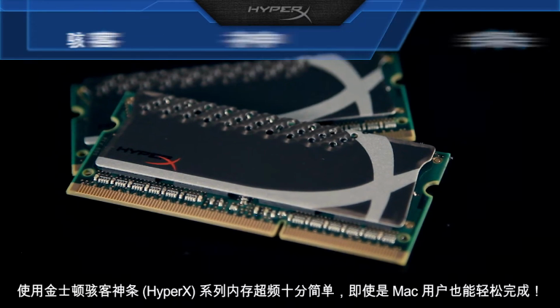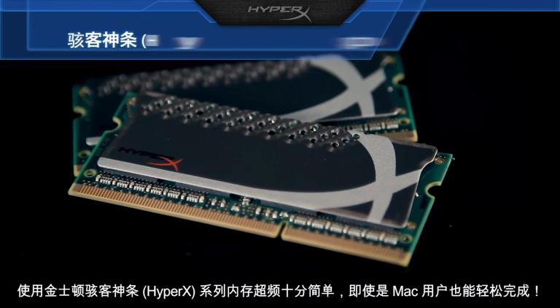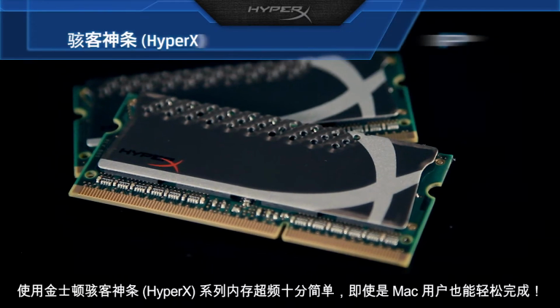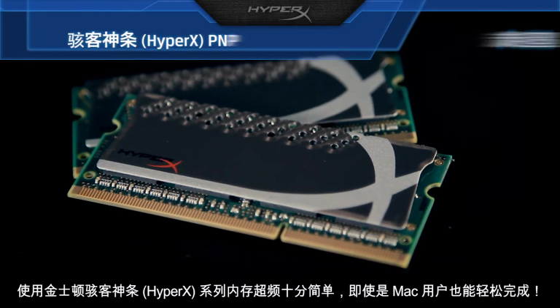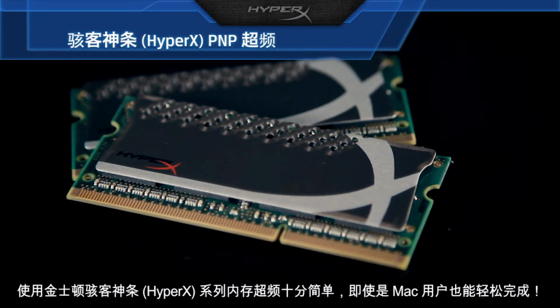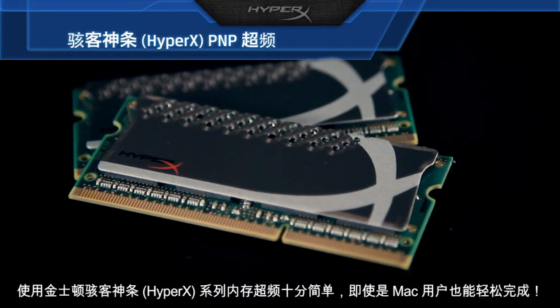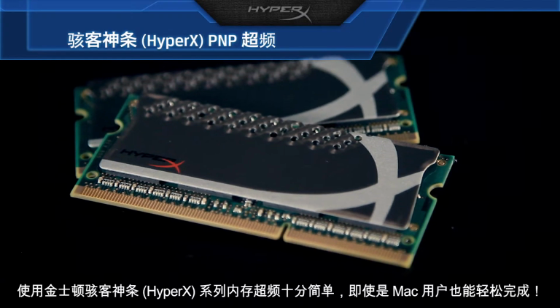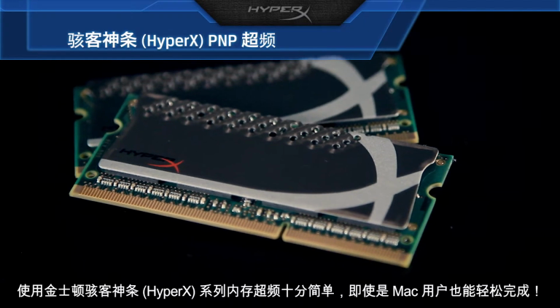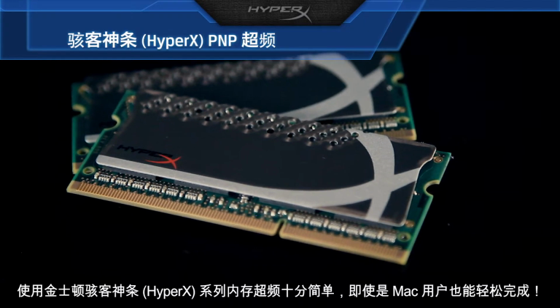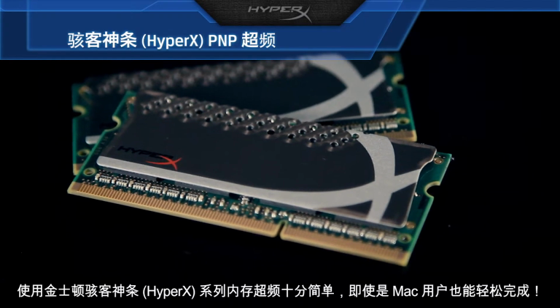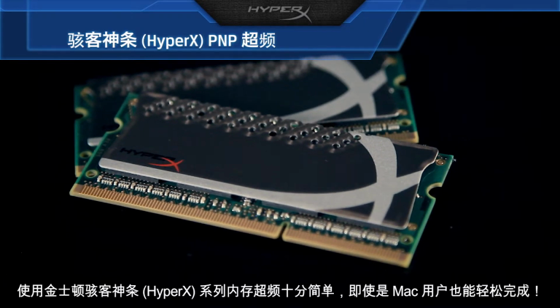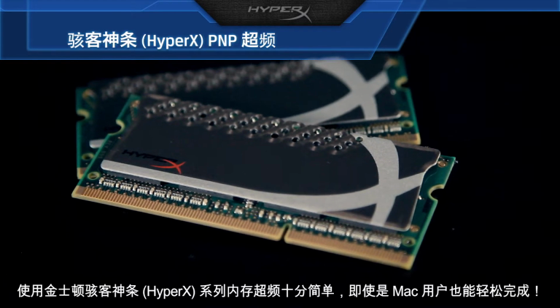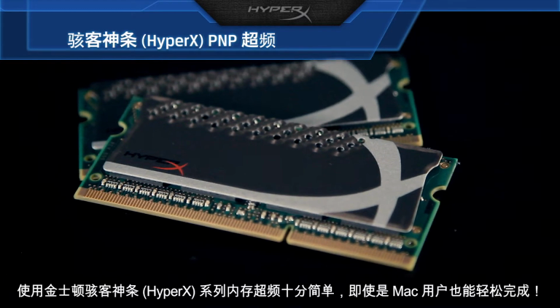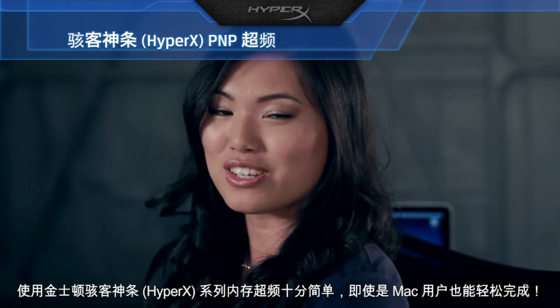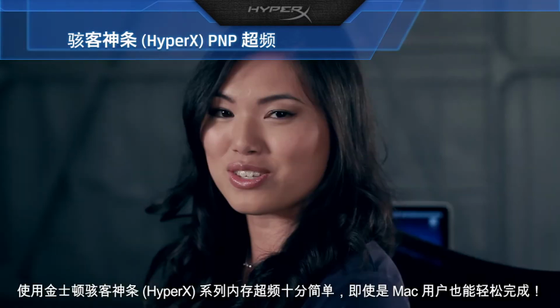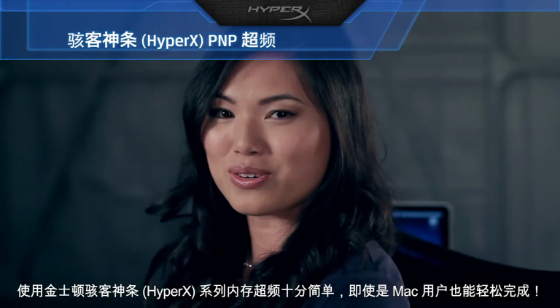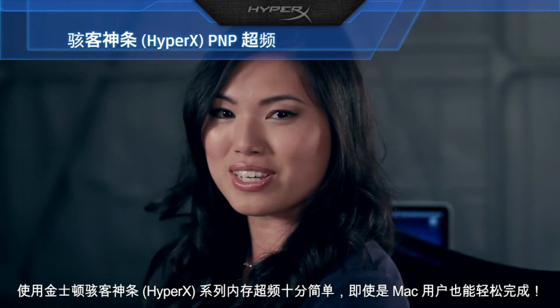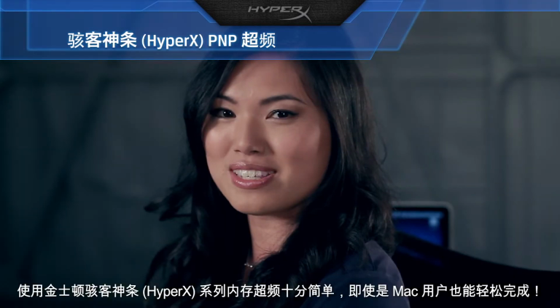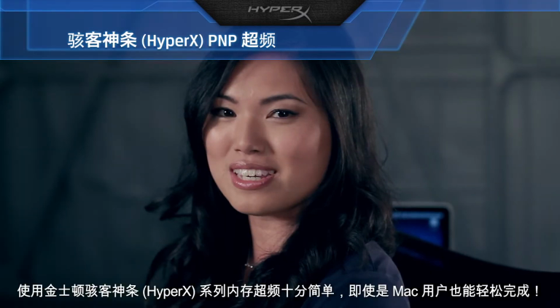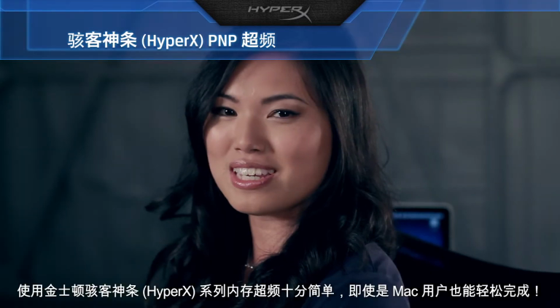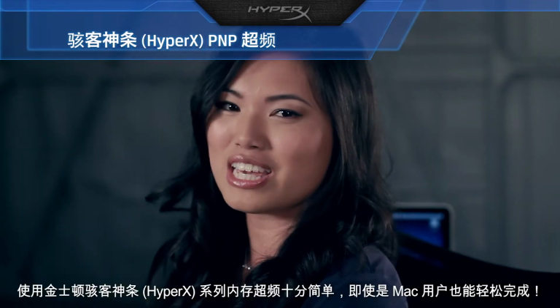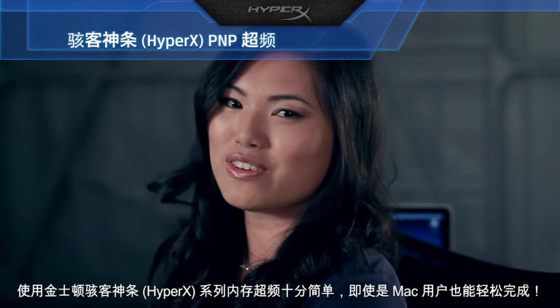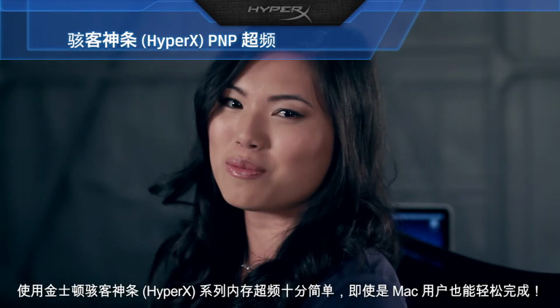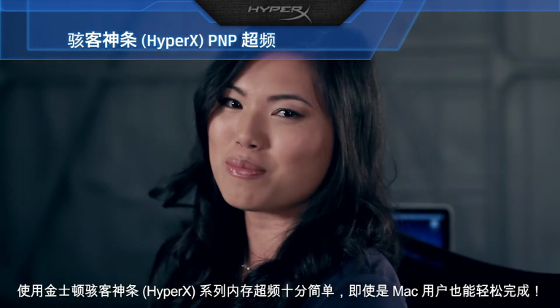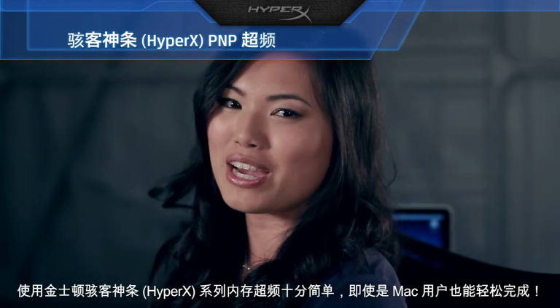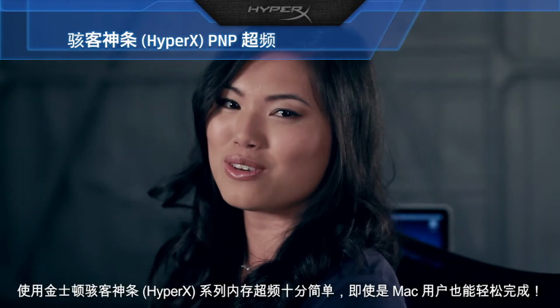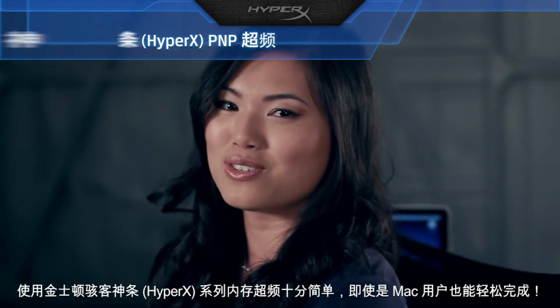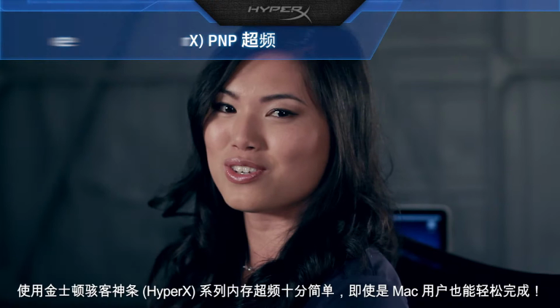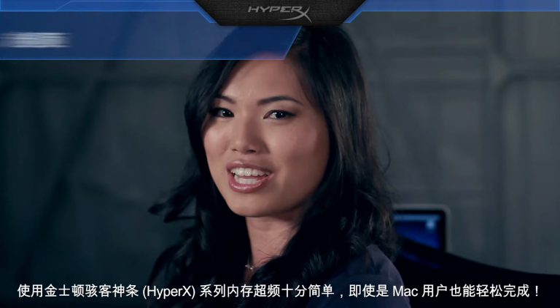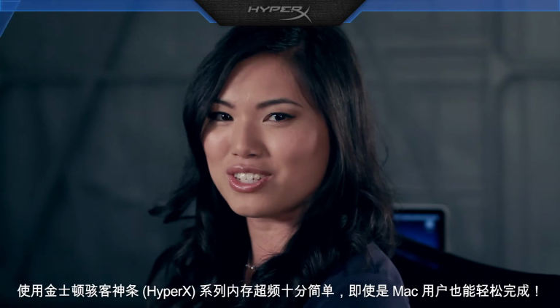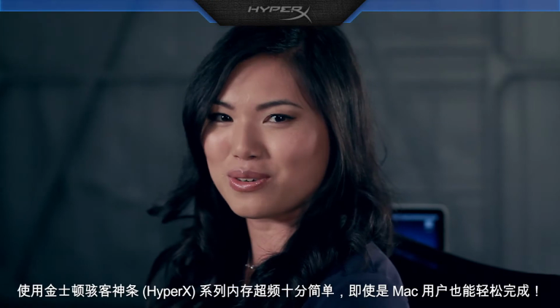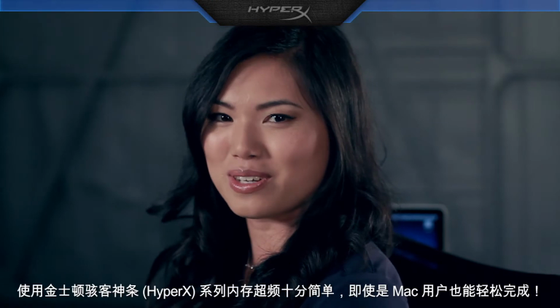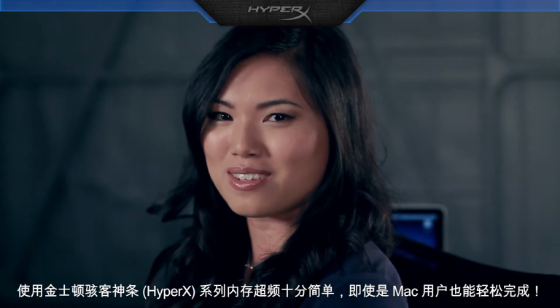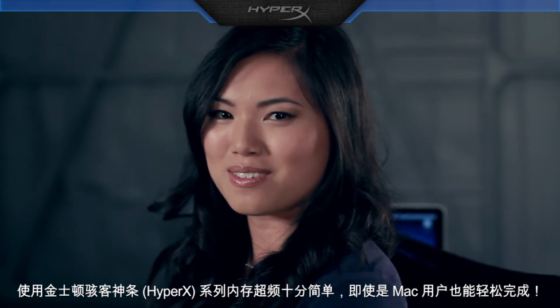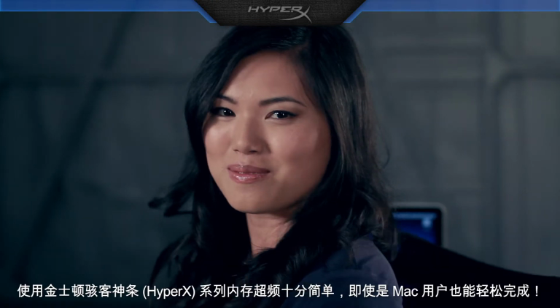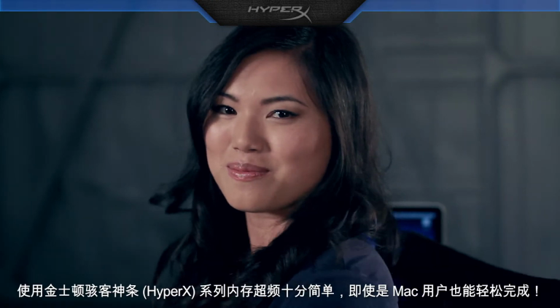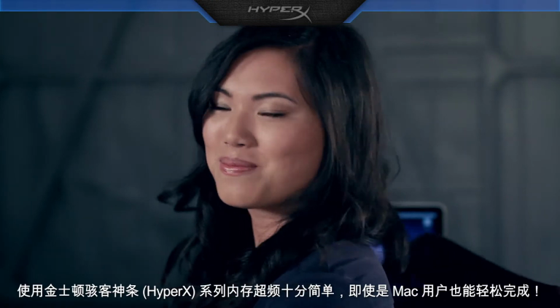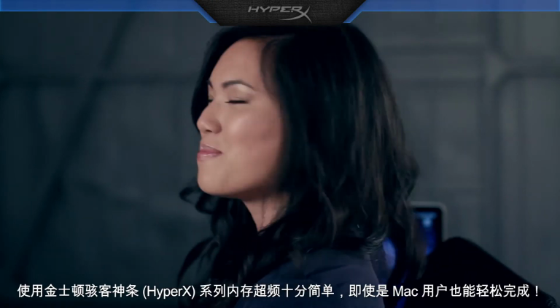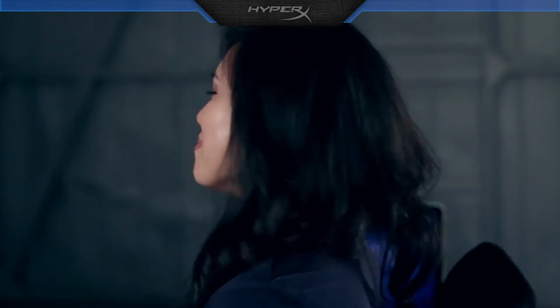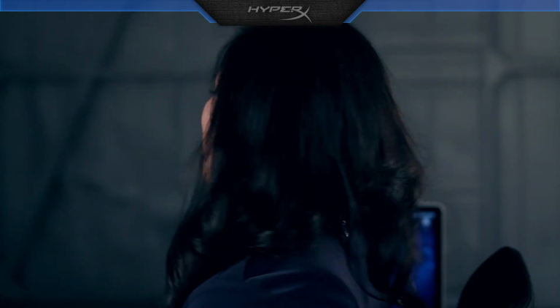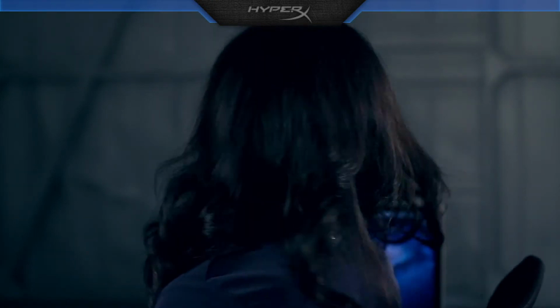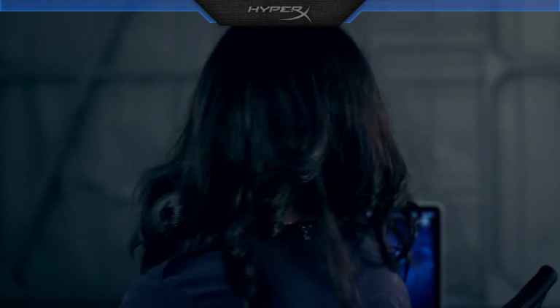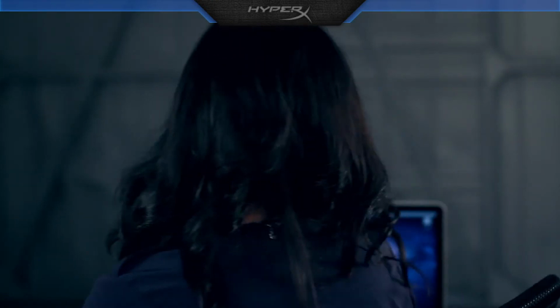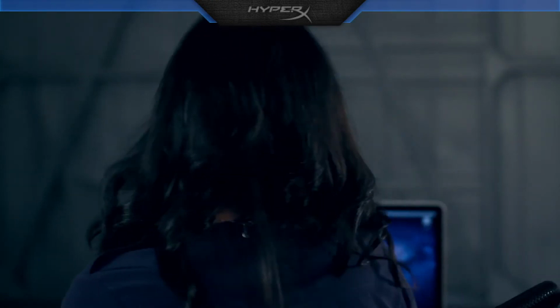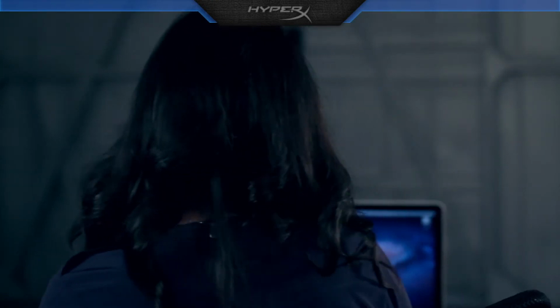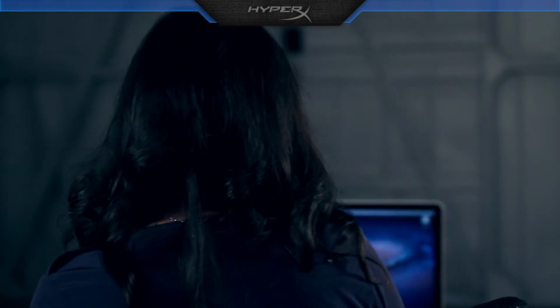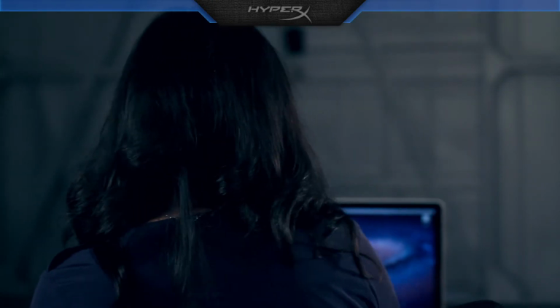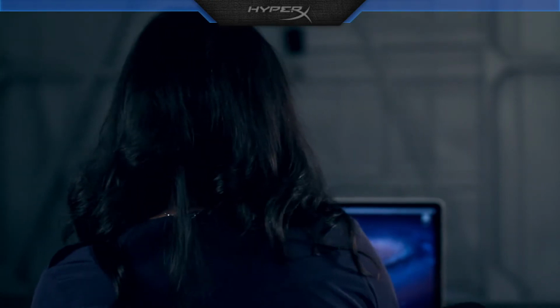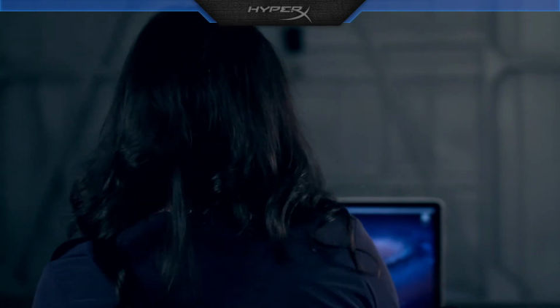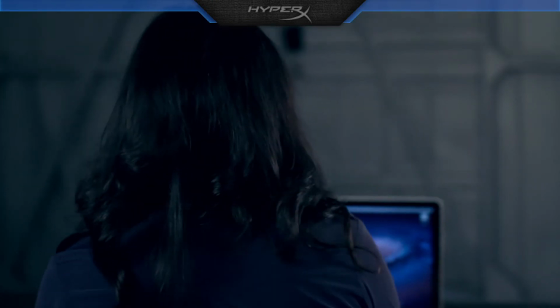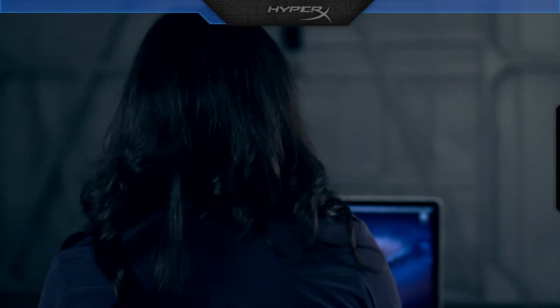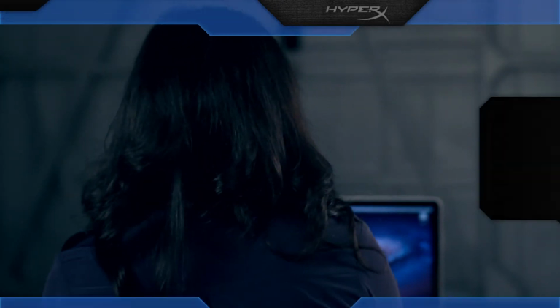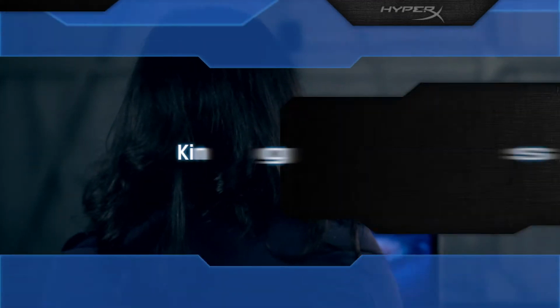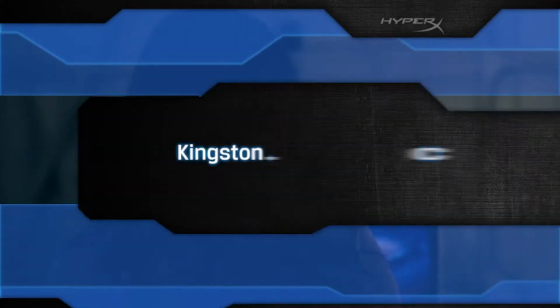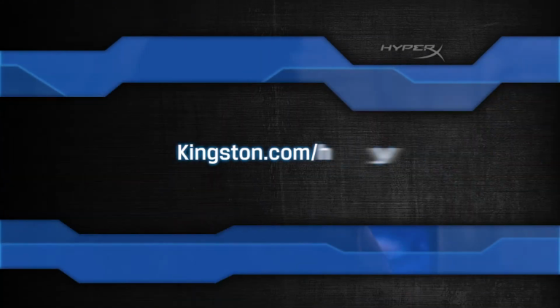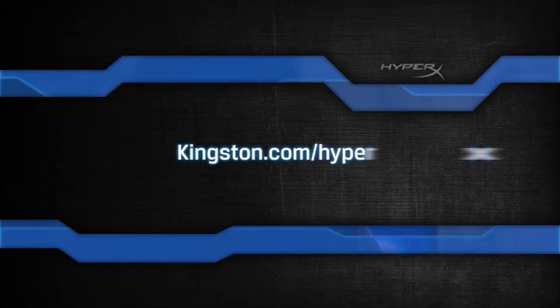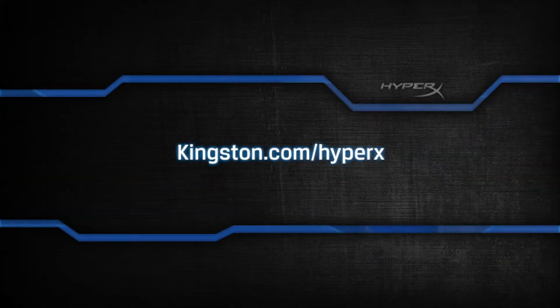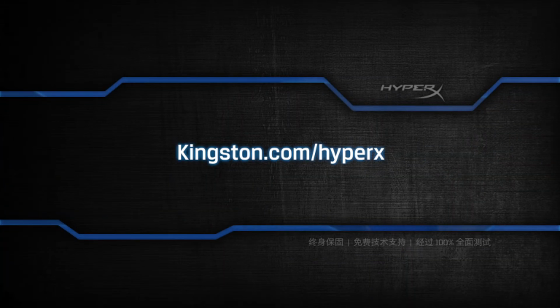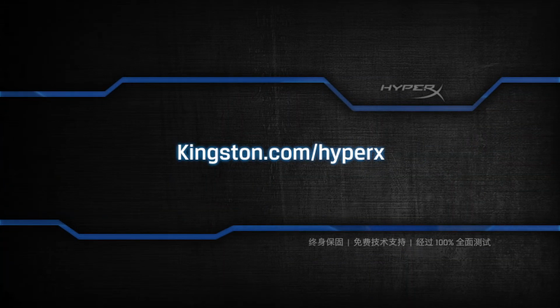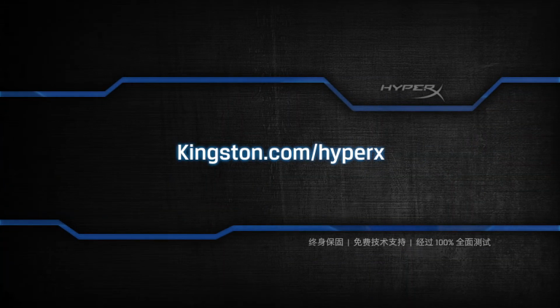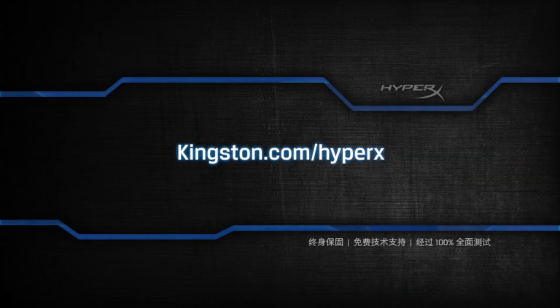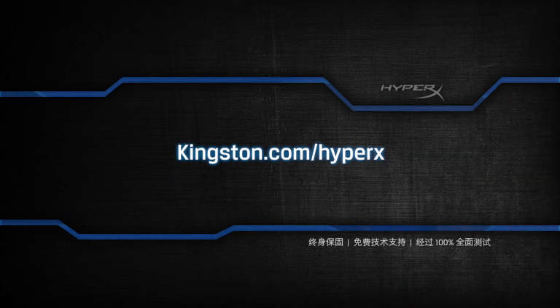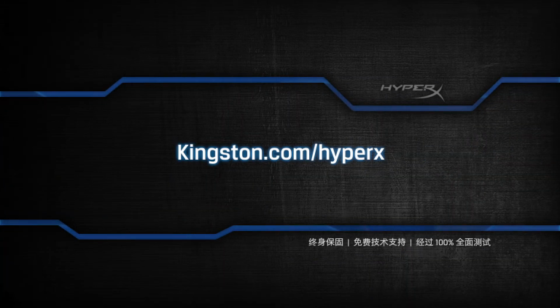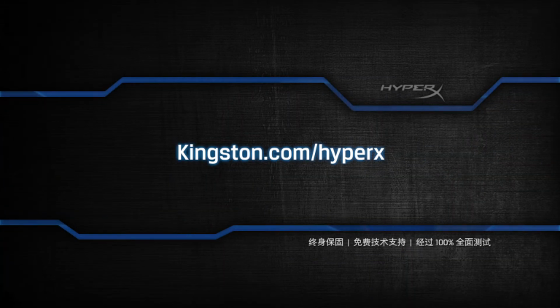Overclocking with Kingston HyperX memory is so easy, even a Mac user can do it.